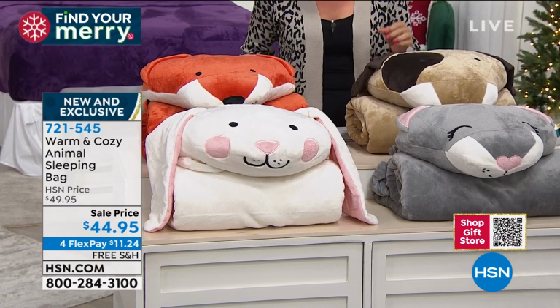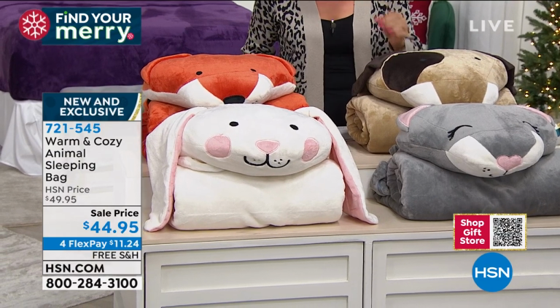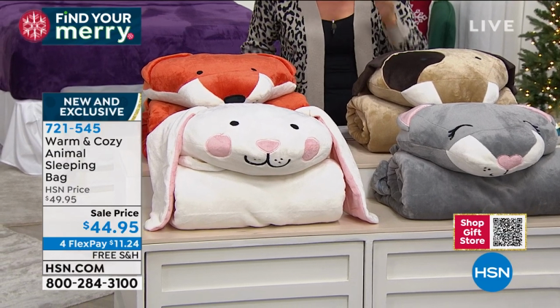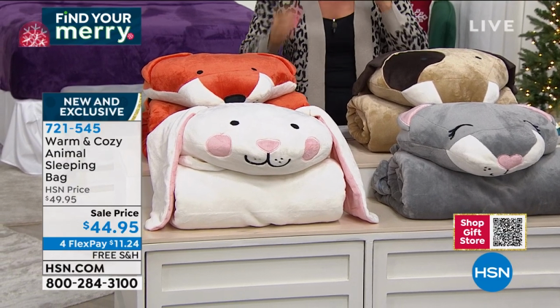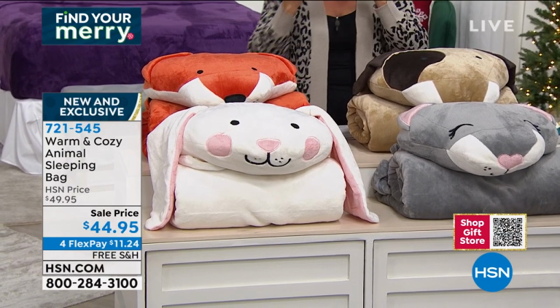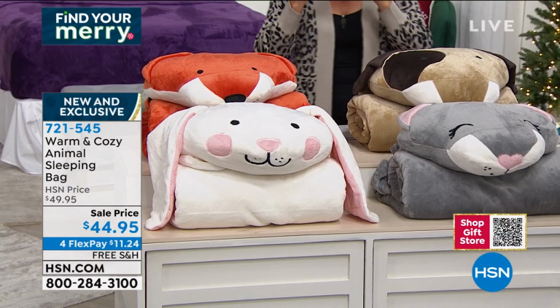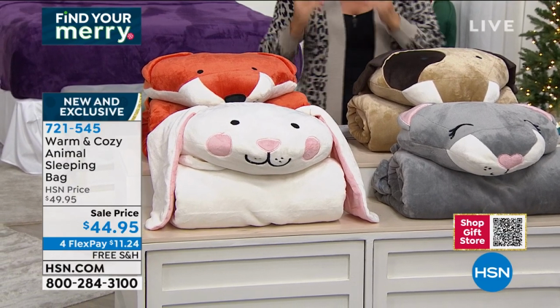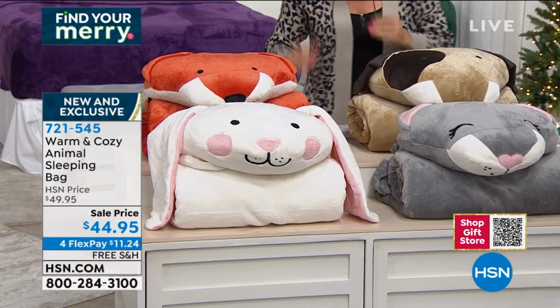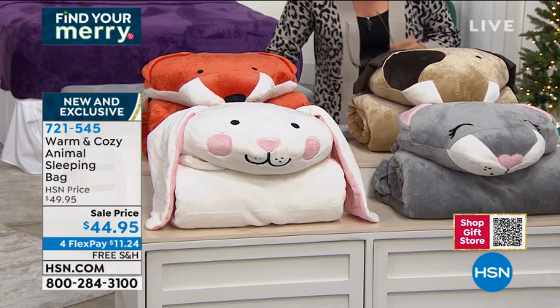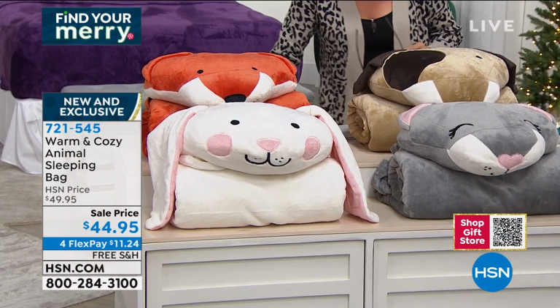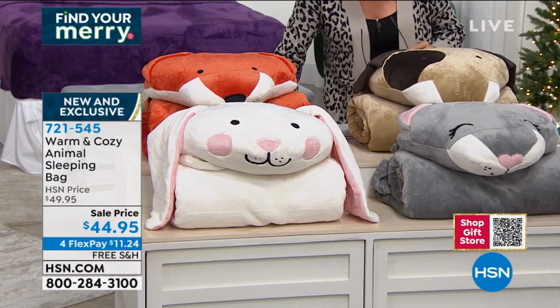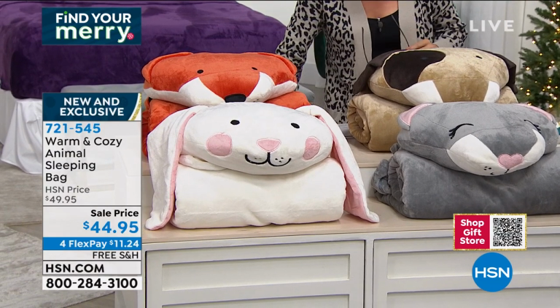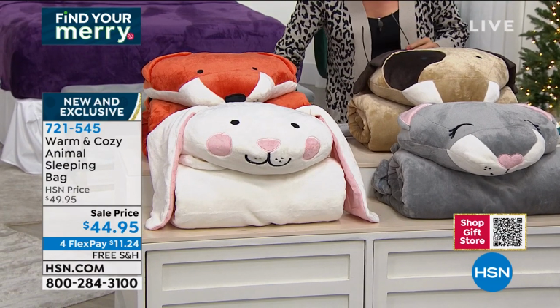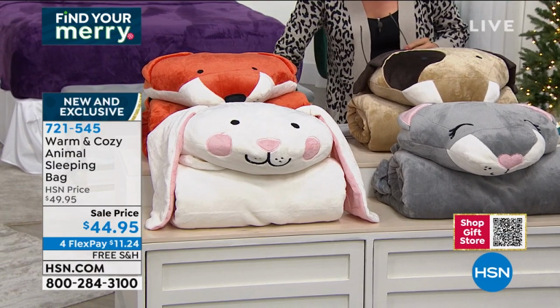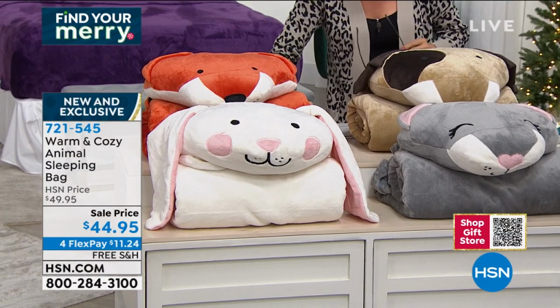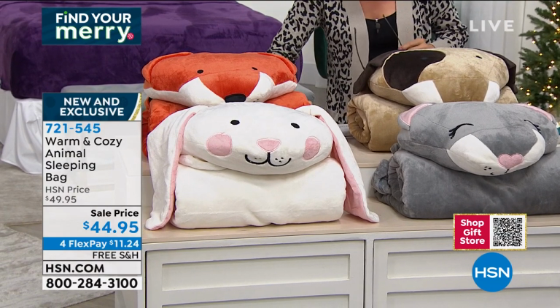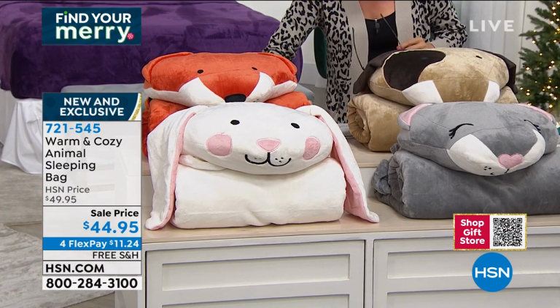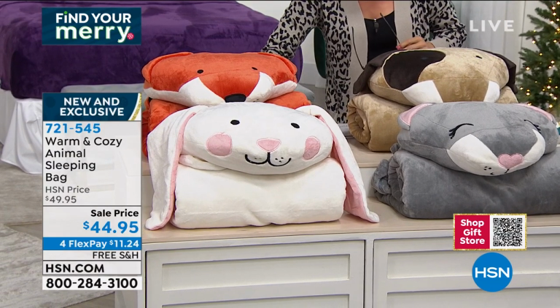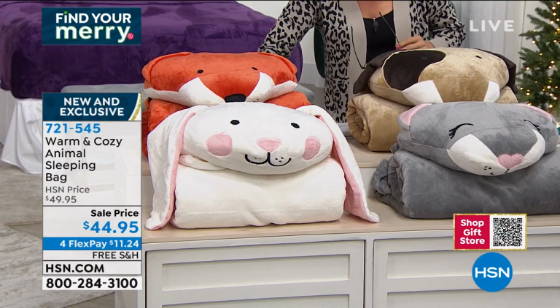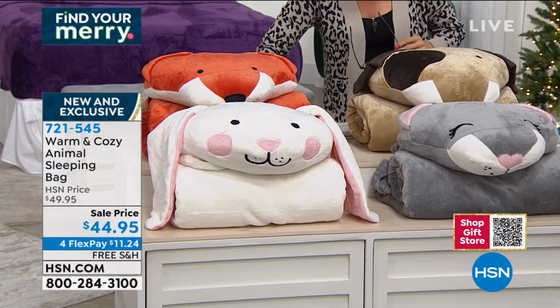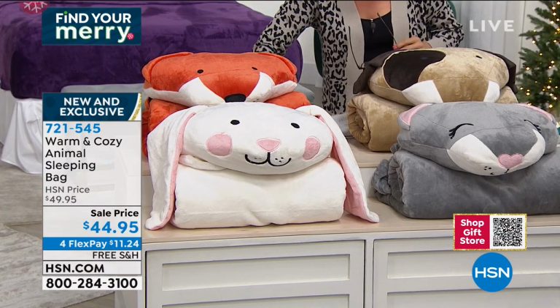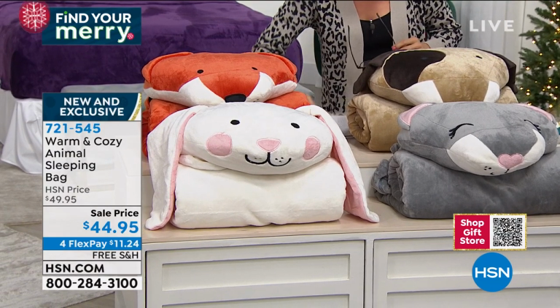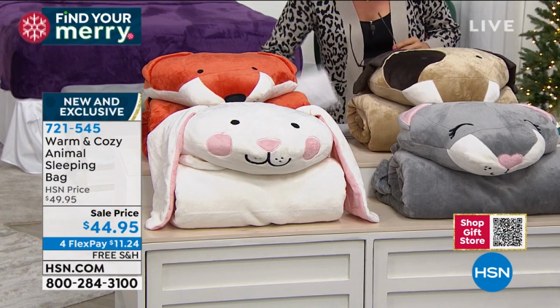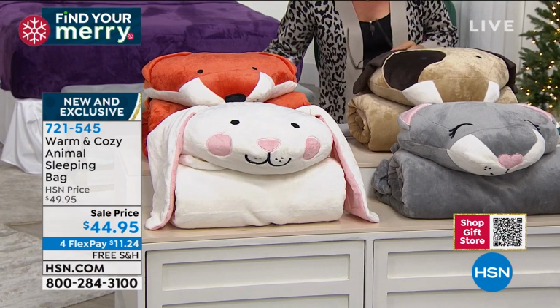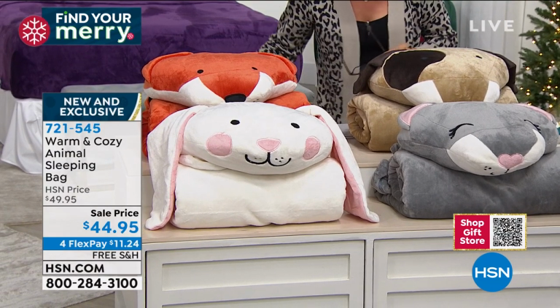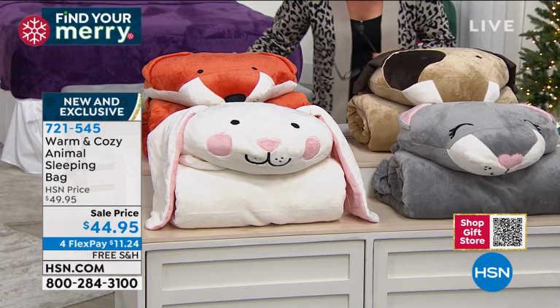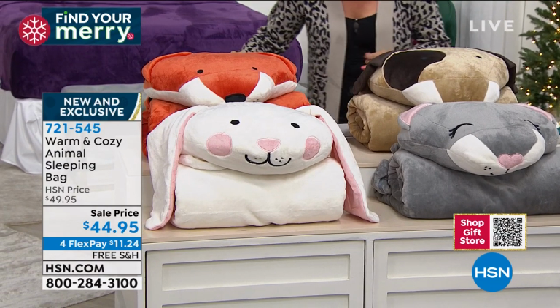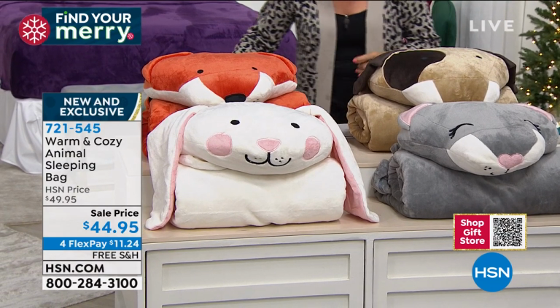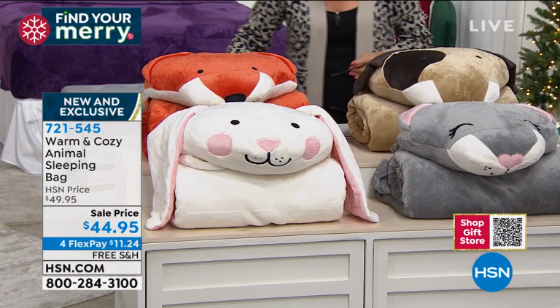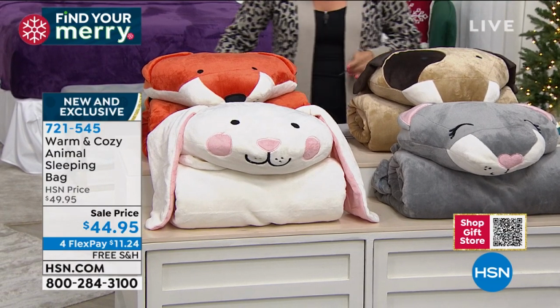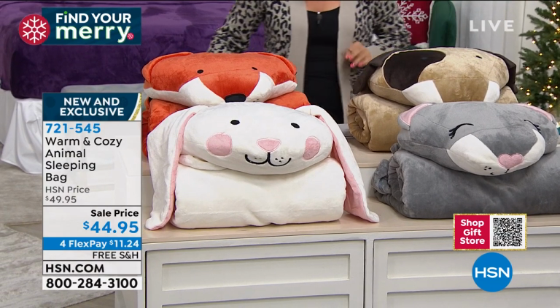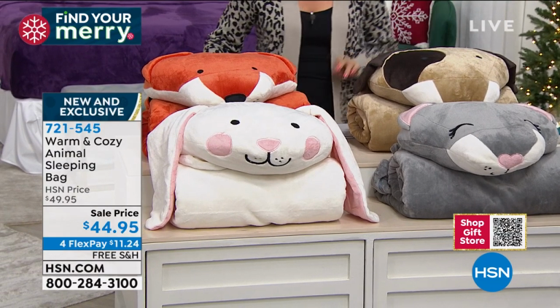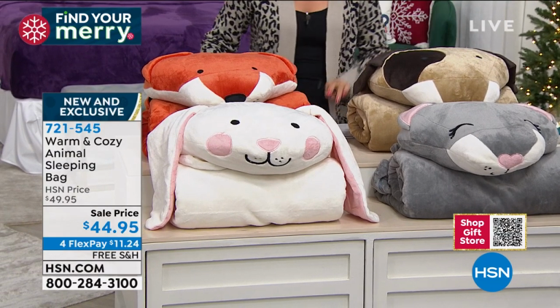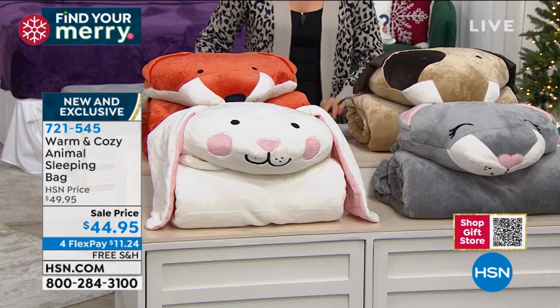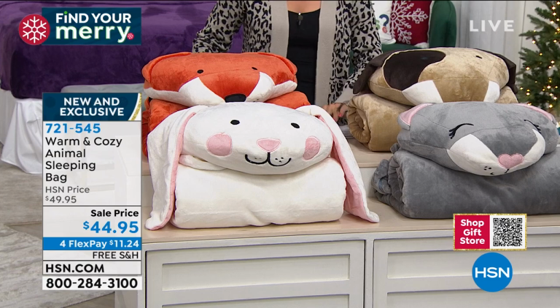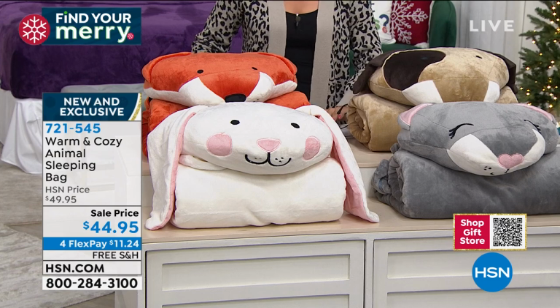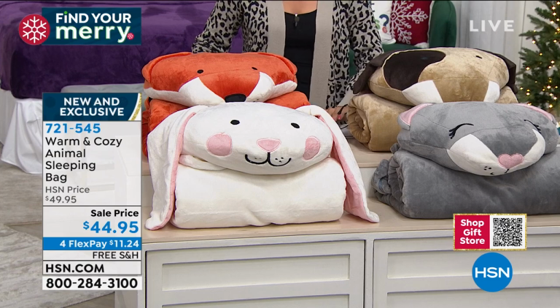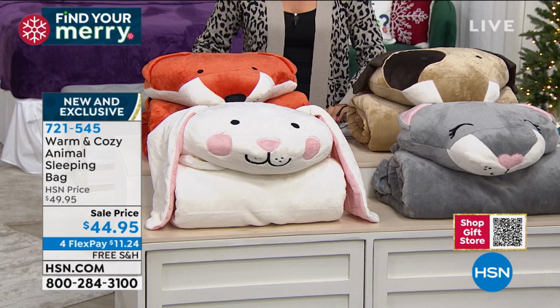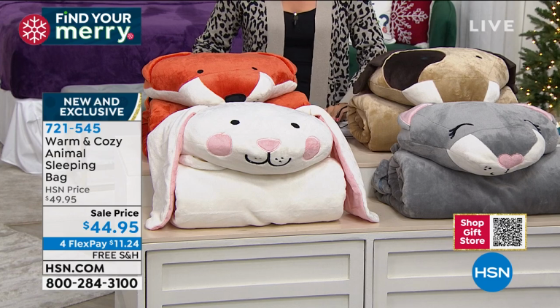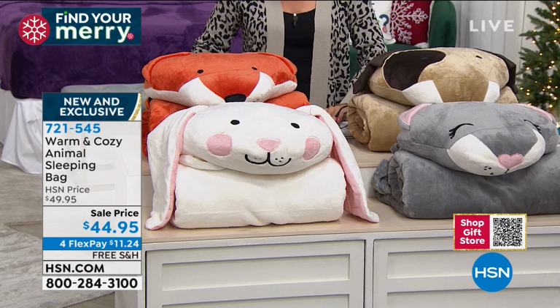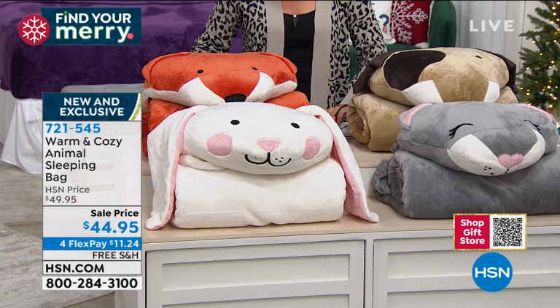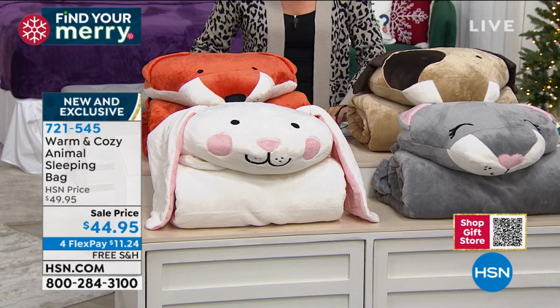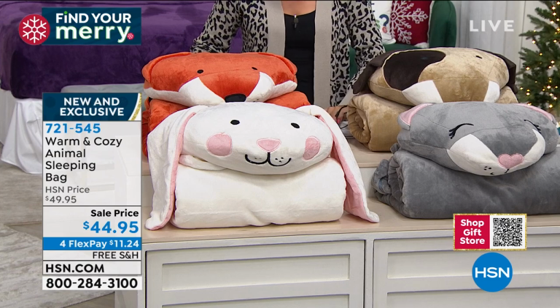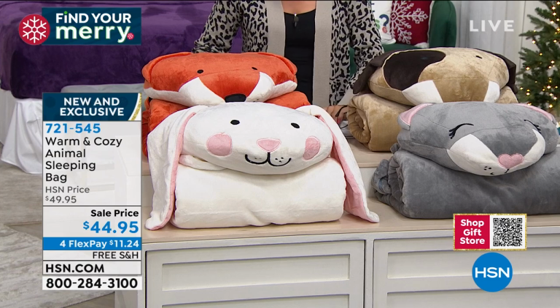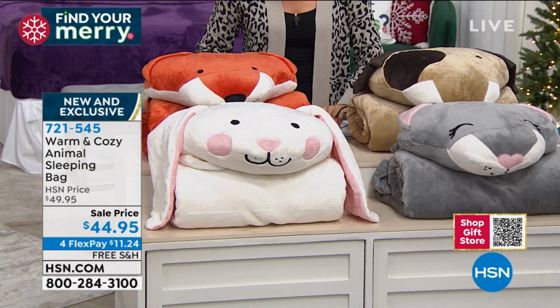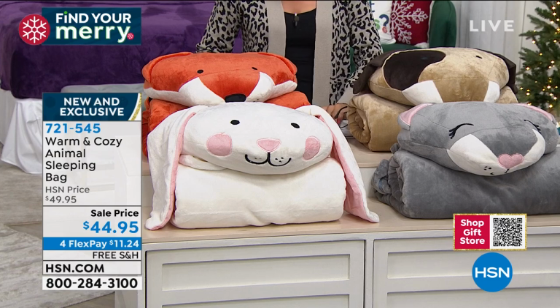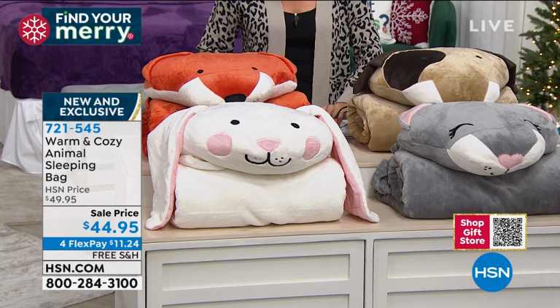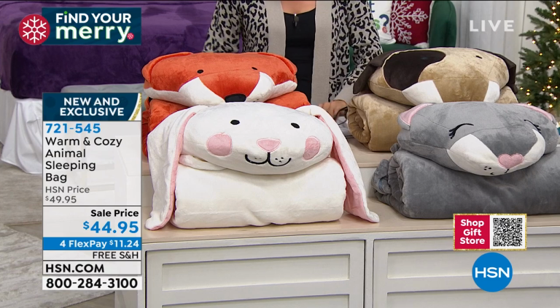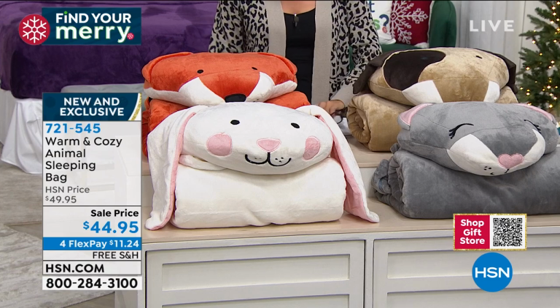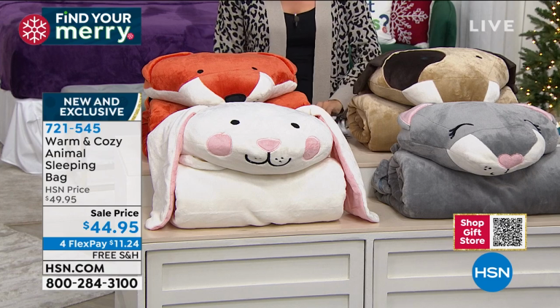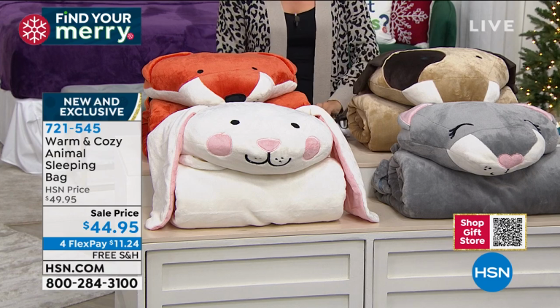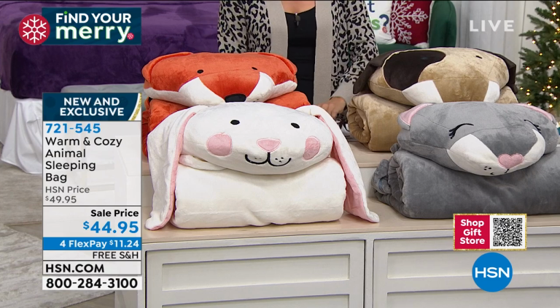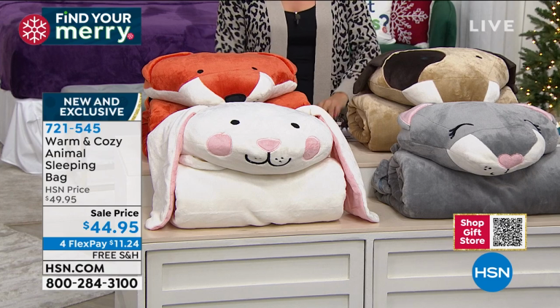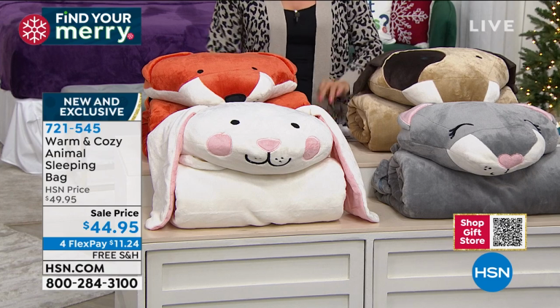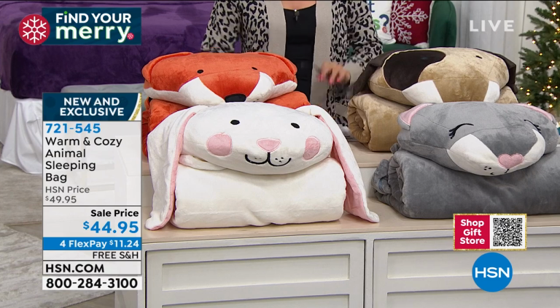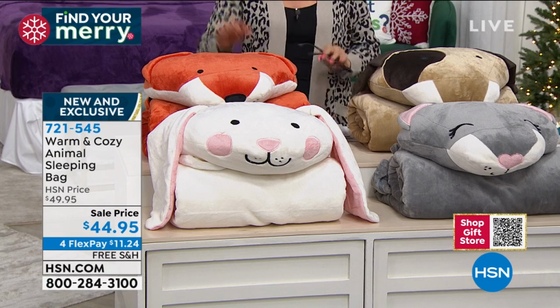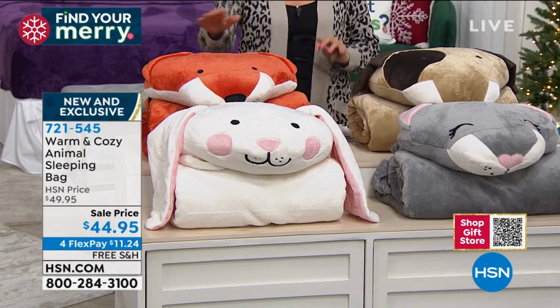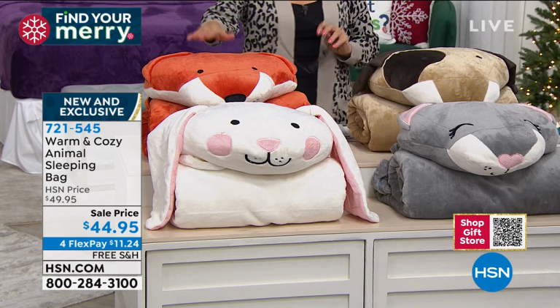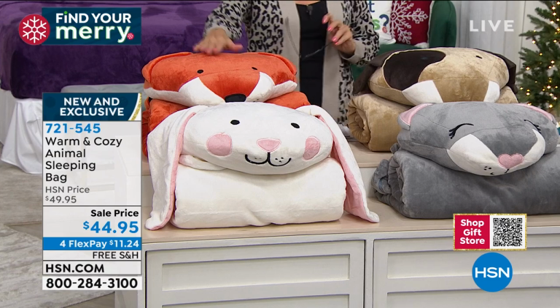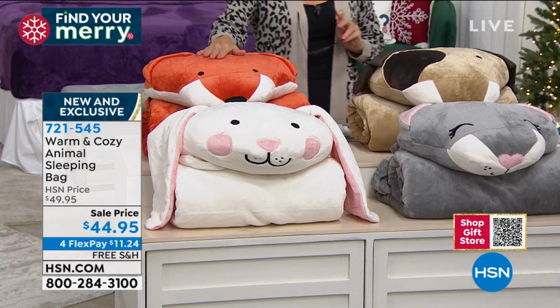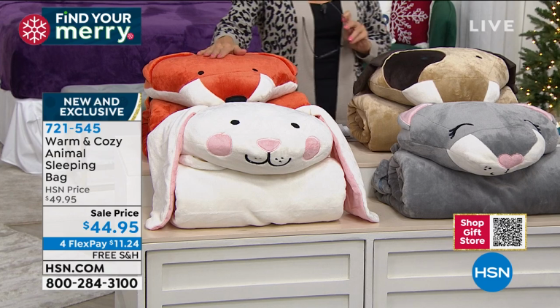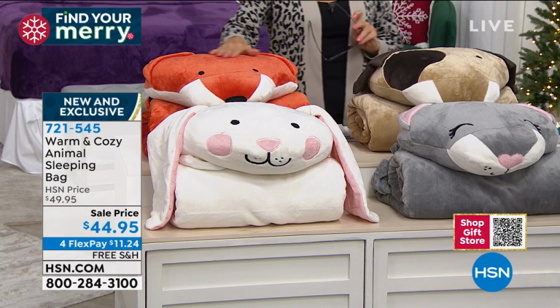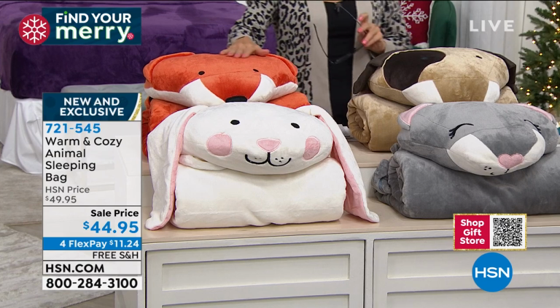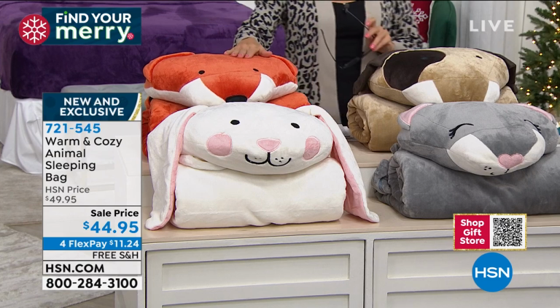We have these in — let me give you the names. There's the bunny, there's a cat, there's a dog, and there's a fox.